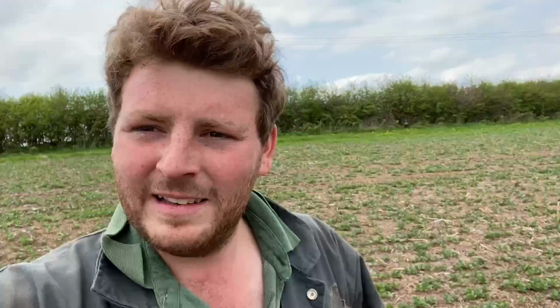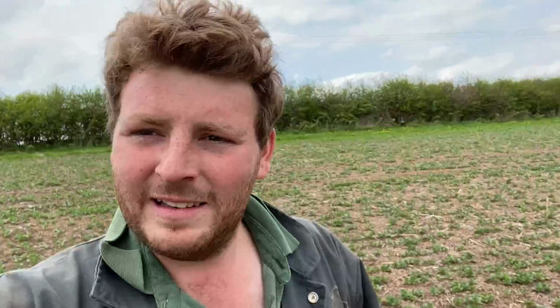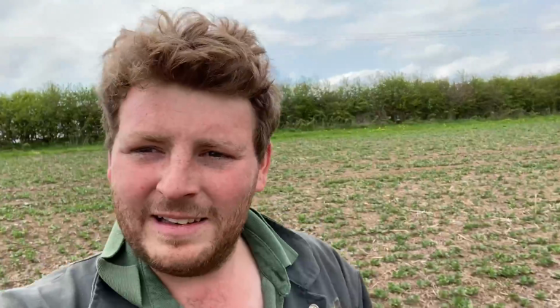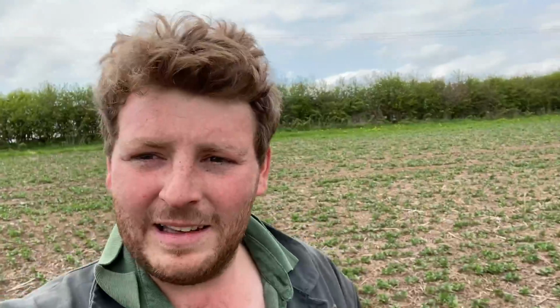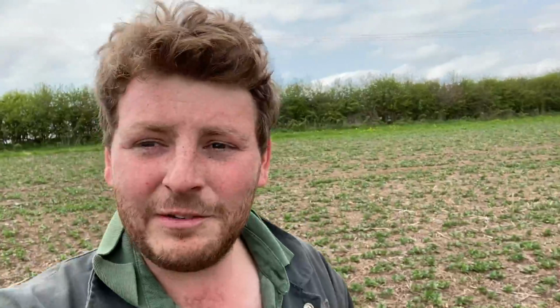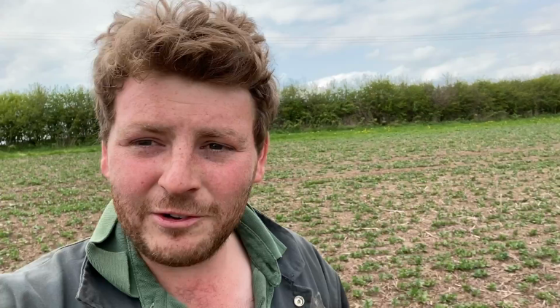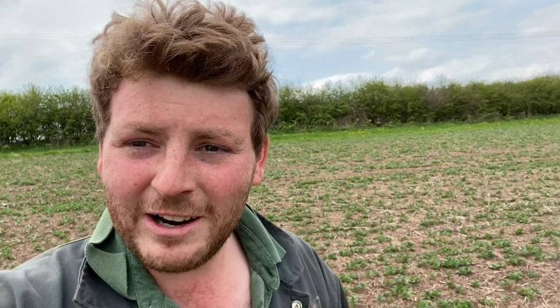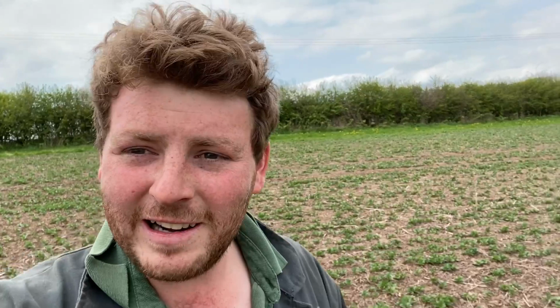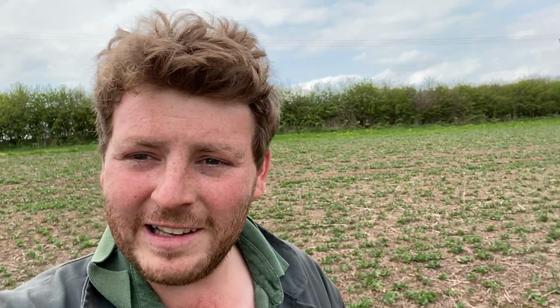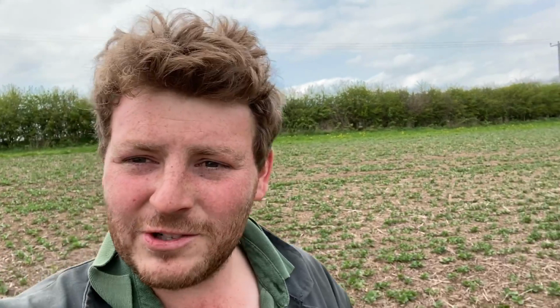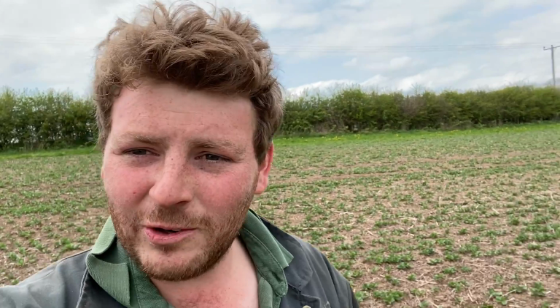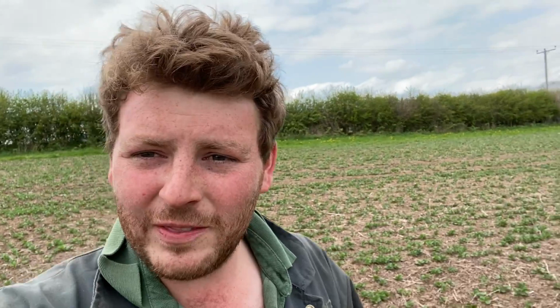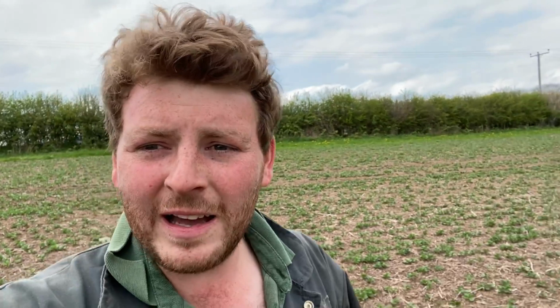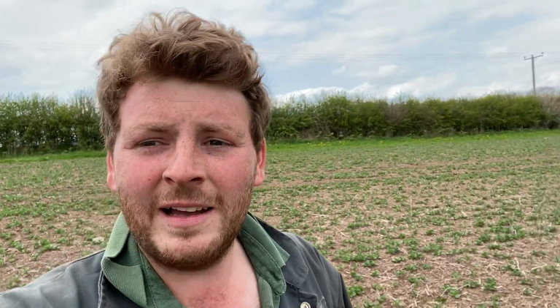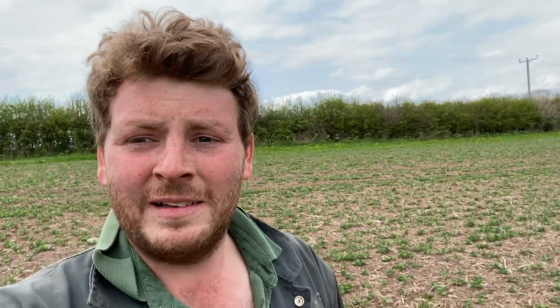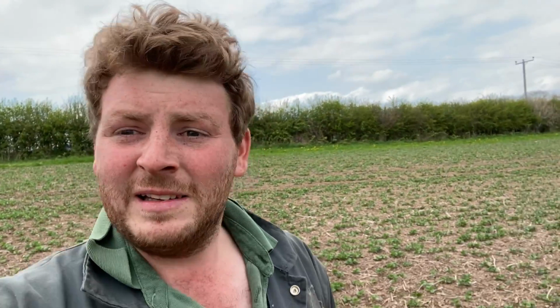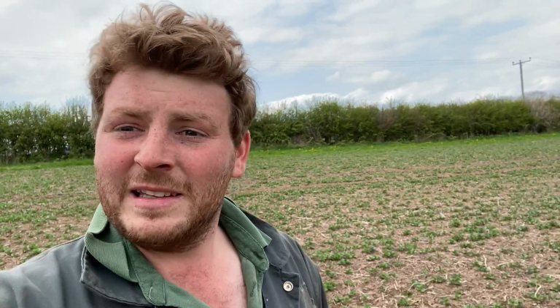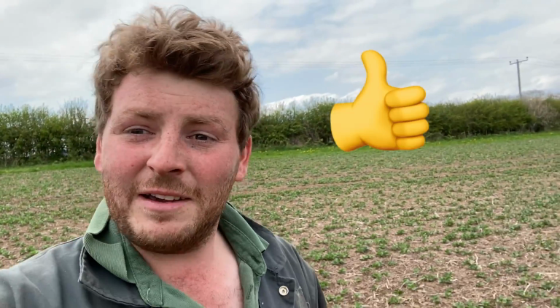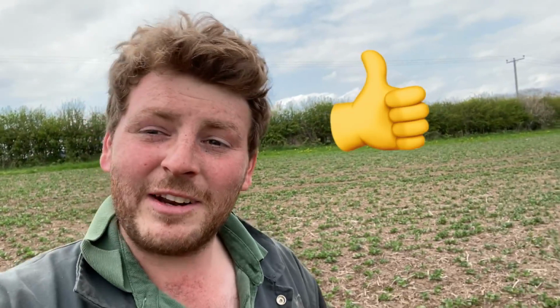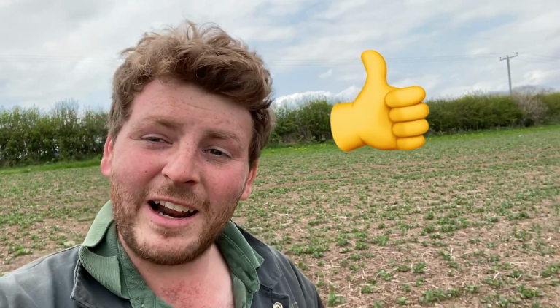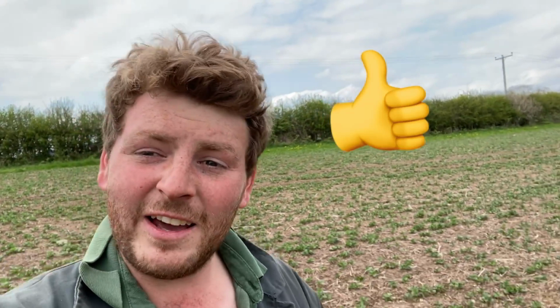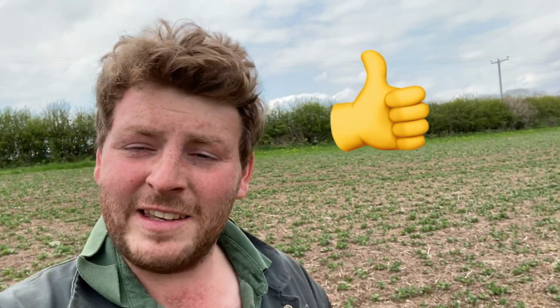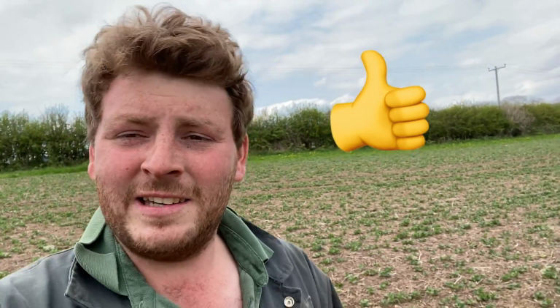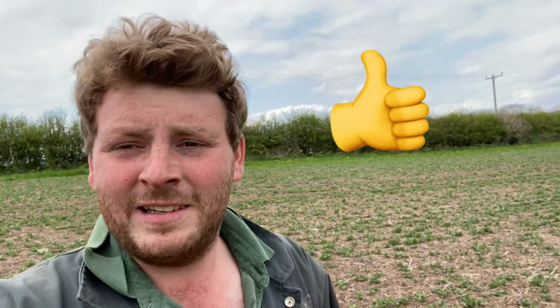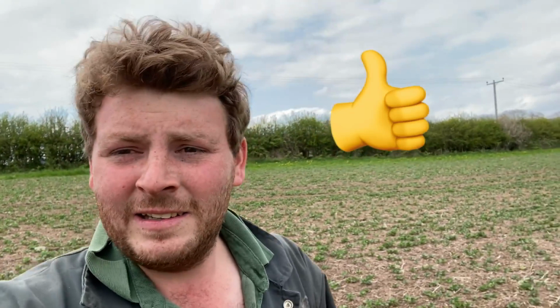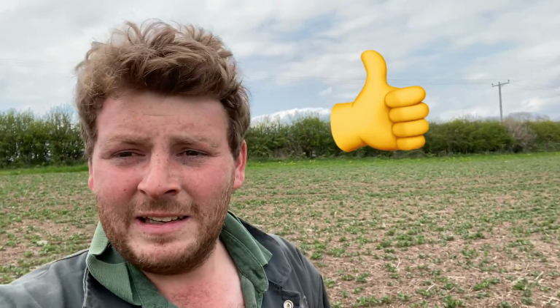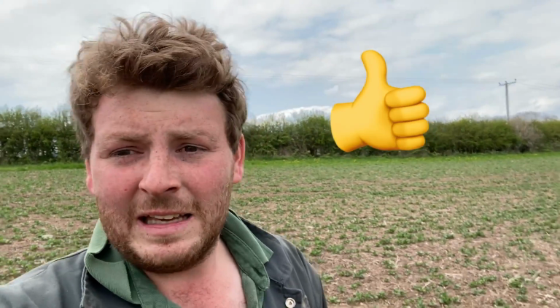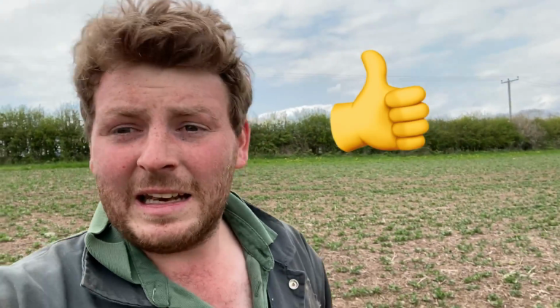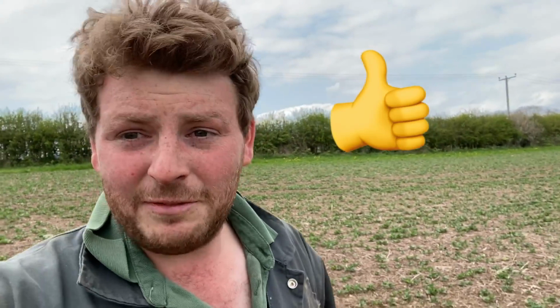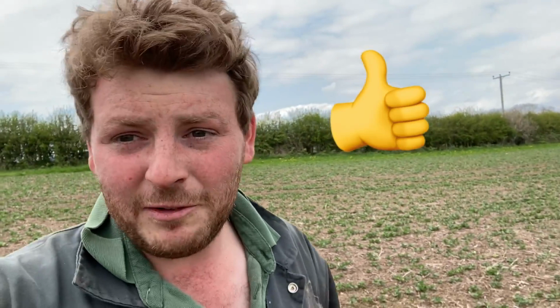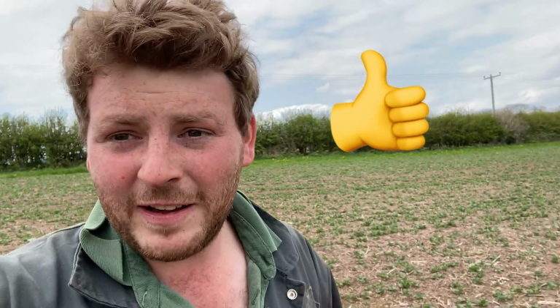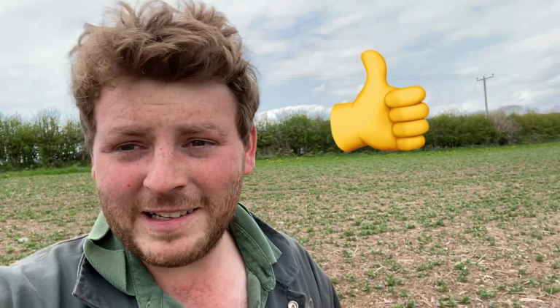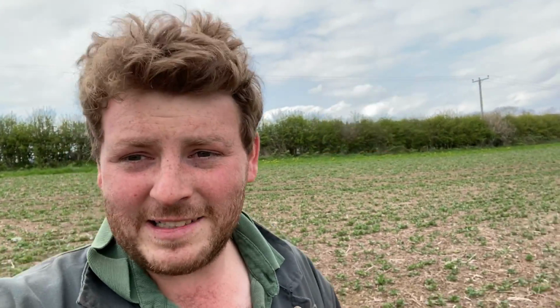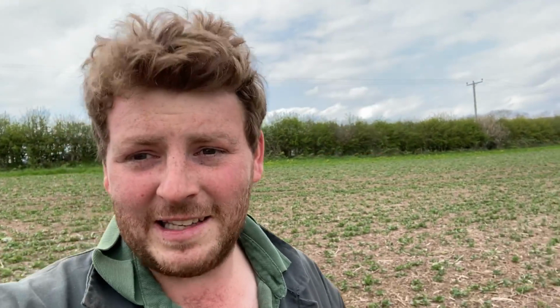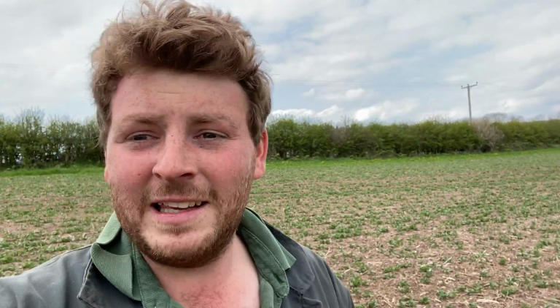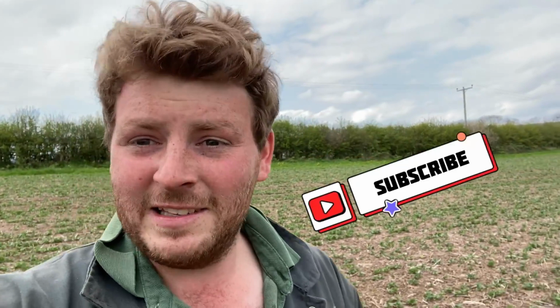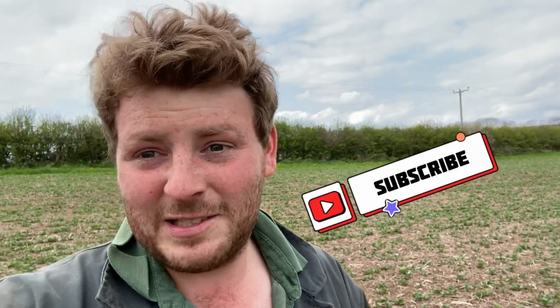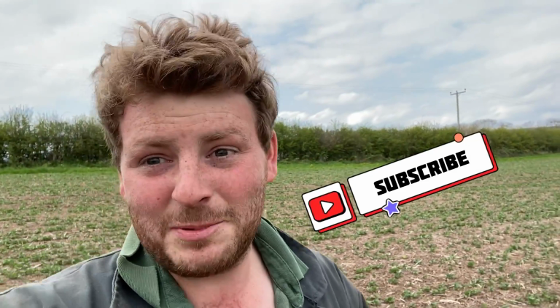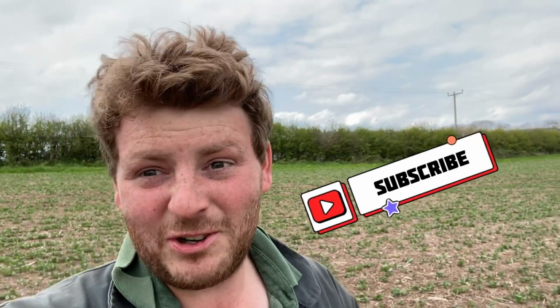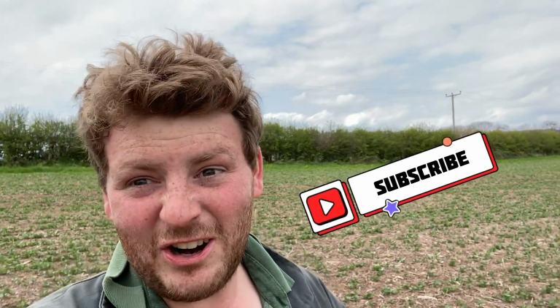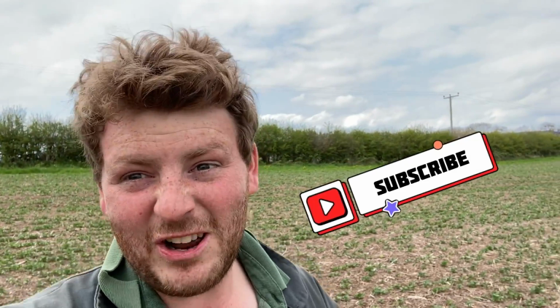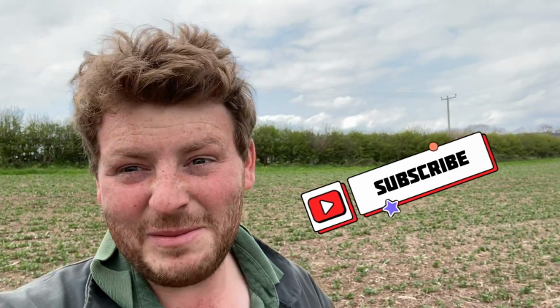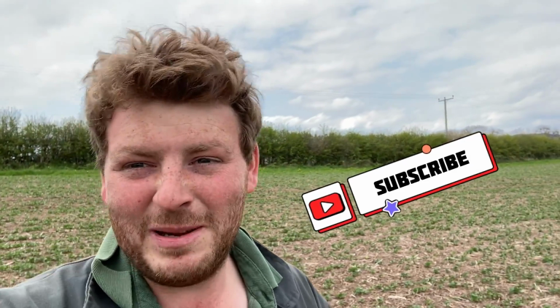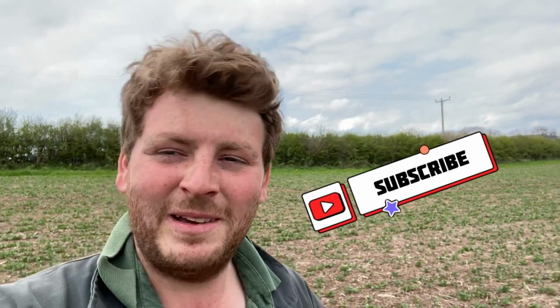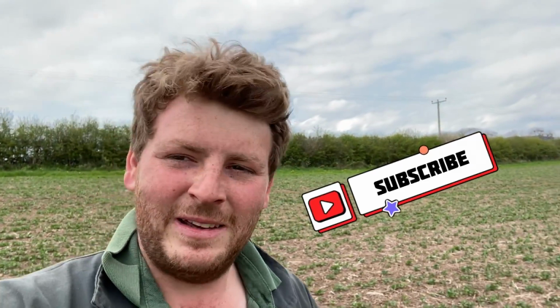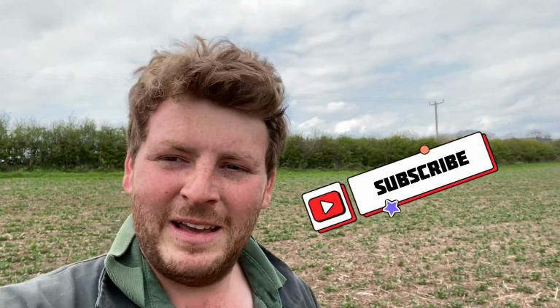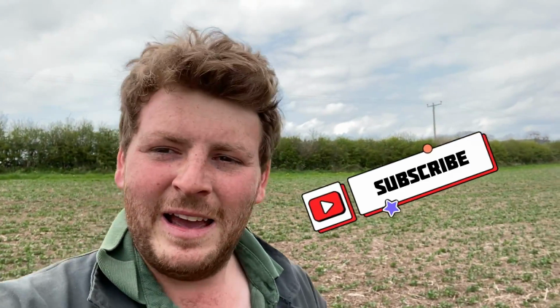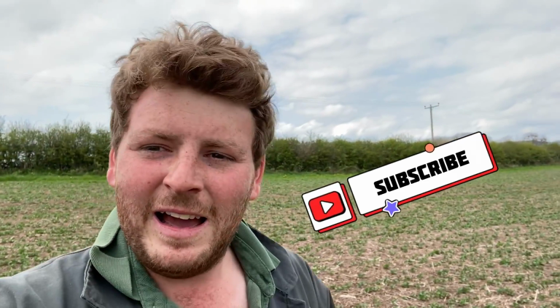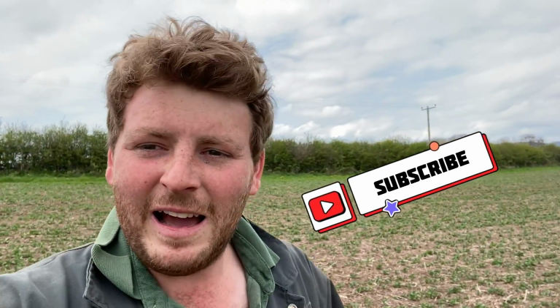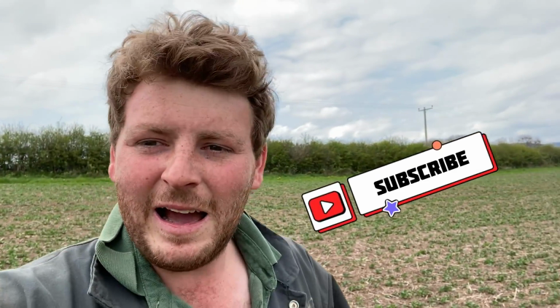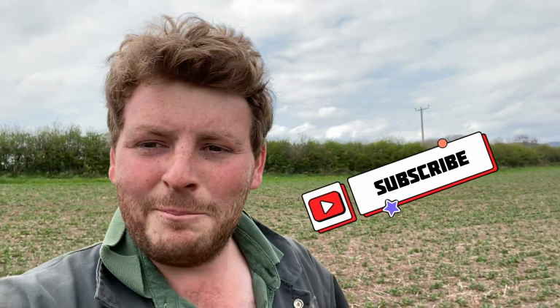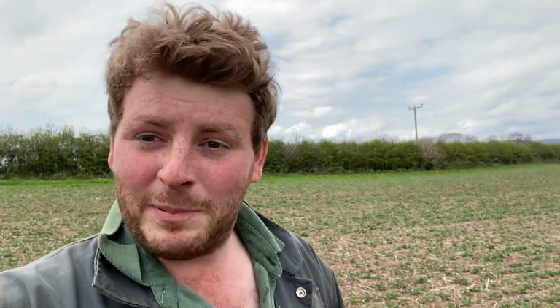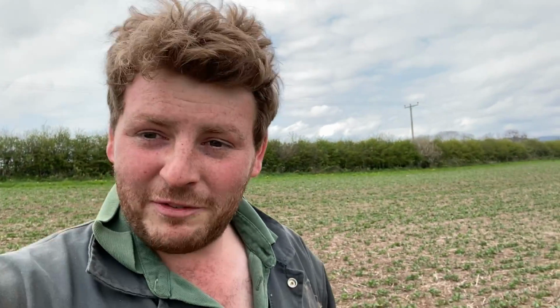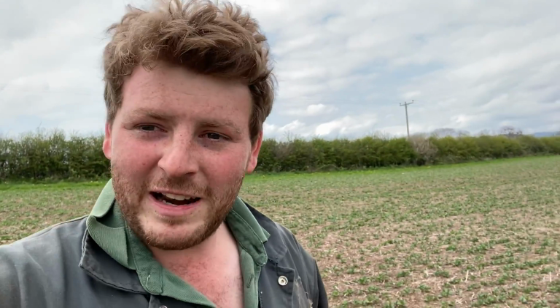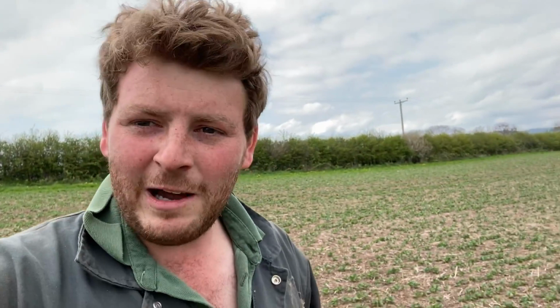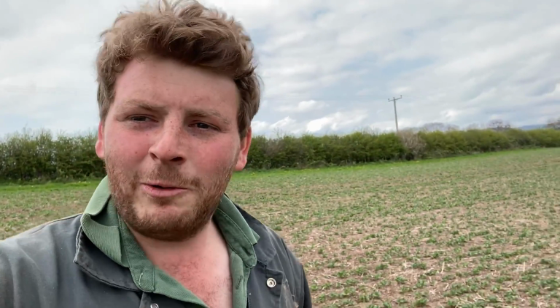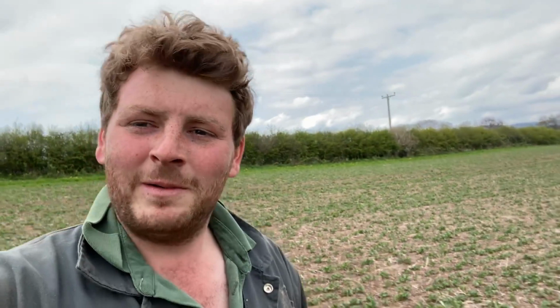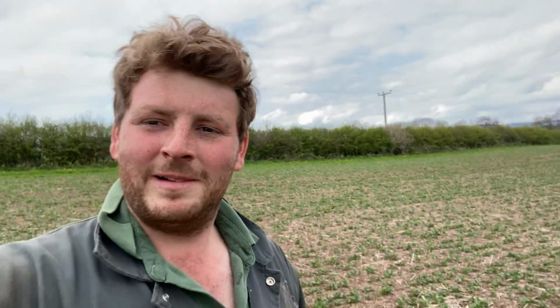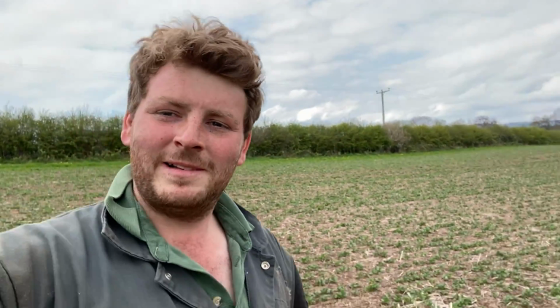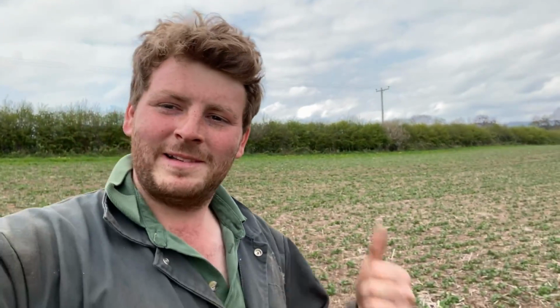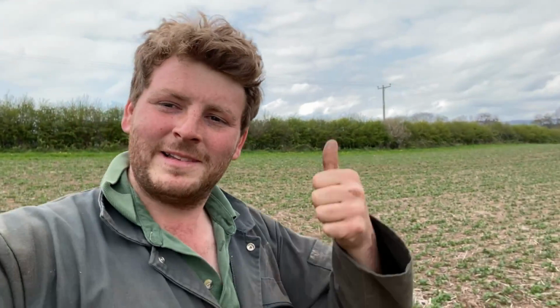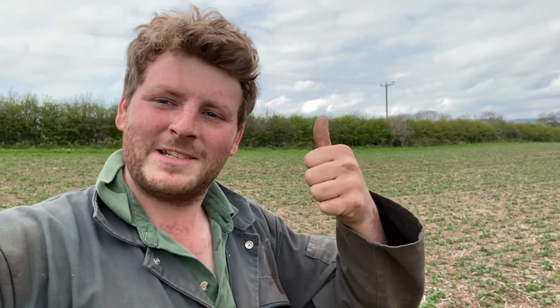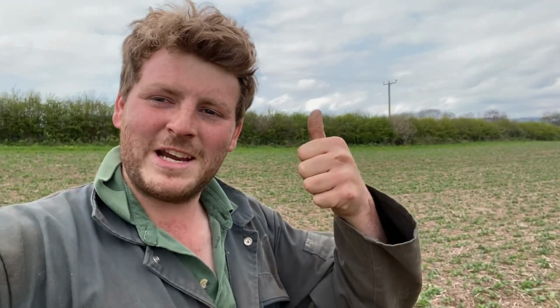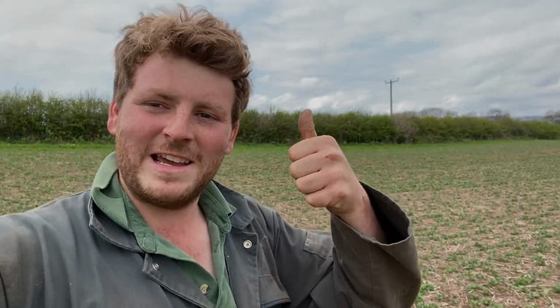If you really enjoyed that, give it a like and if you fancy, subscribe. But for now, cheers.